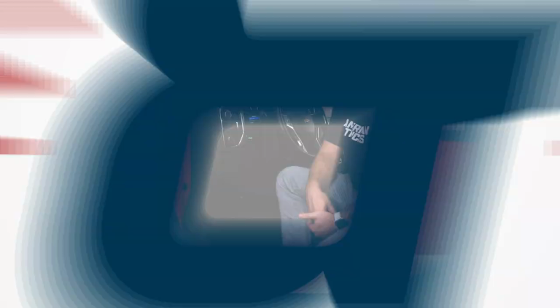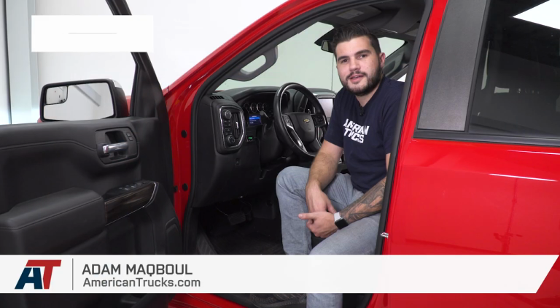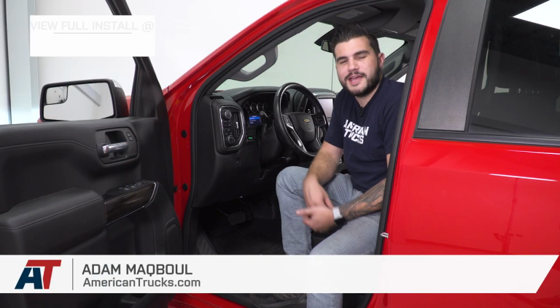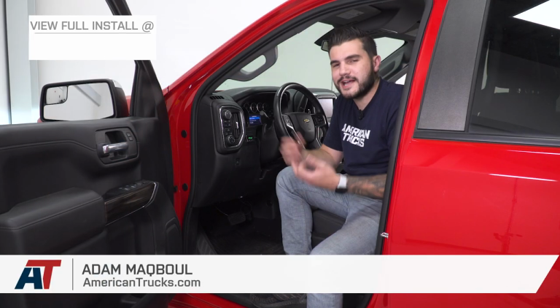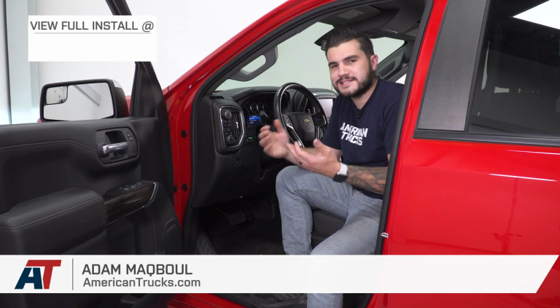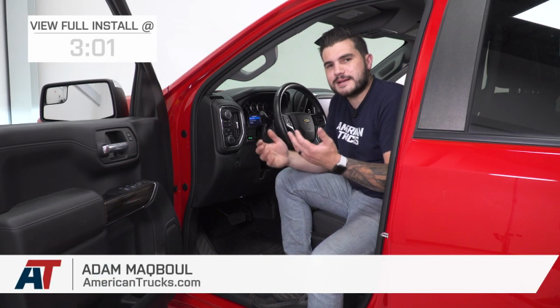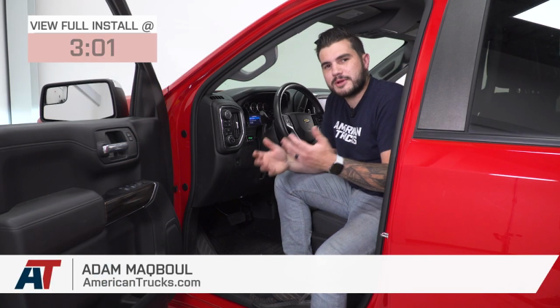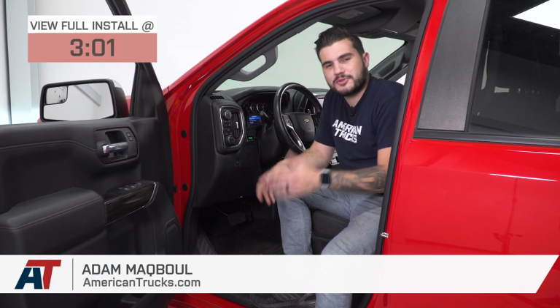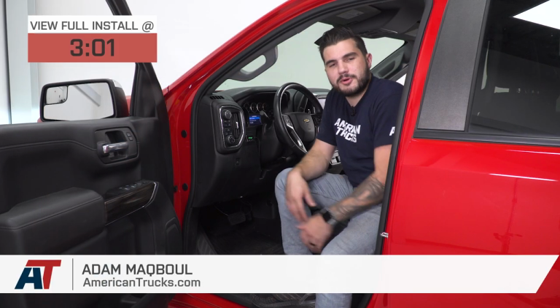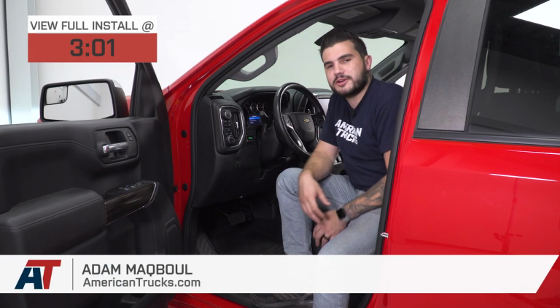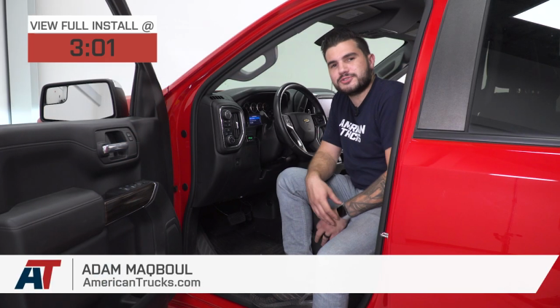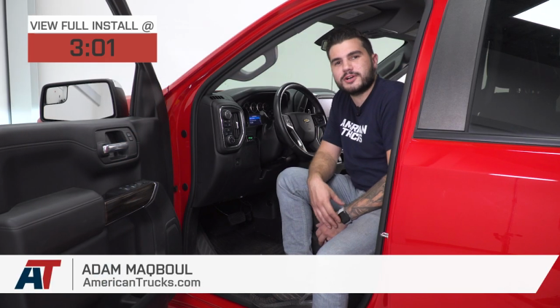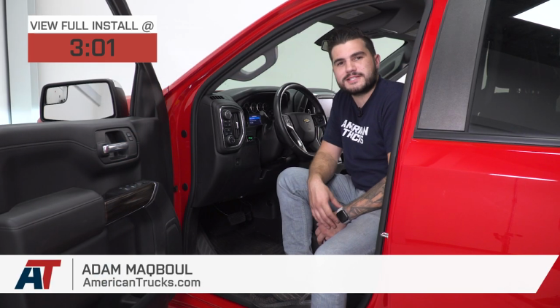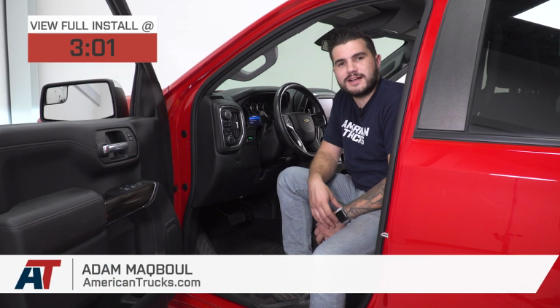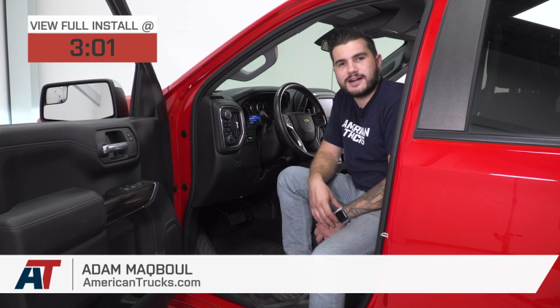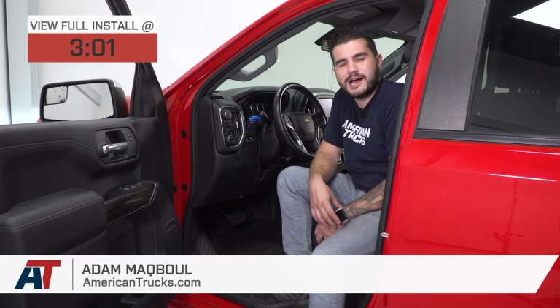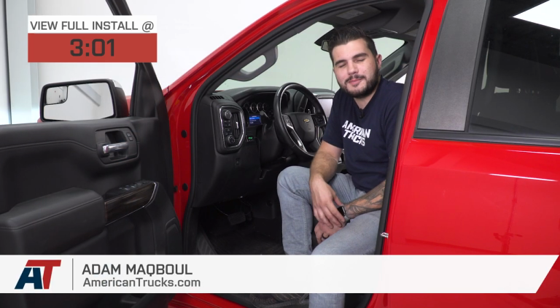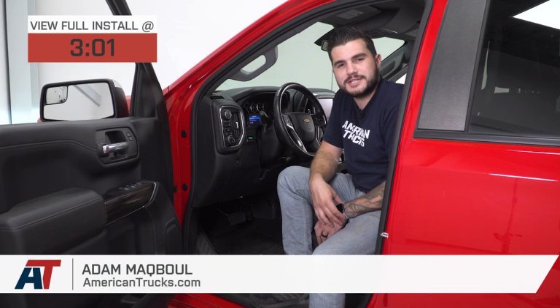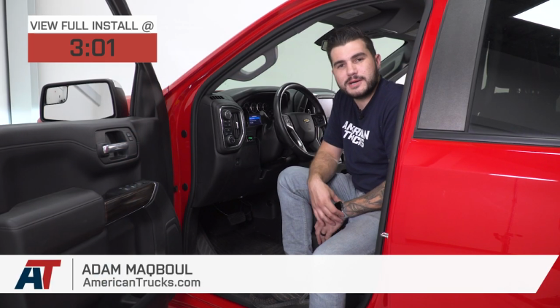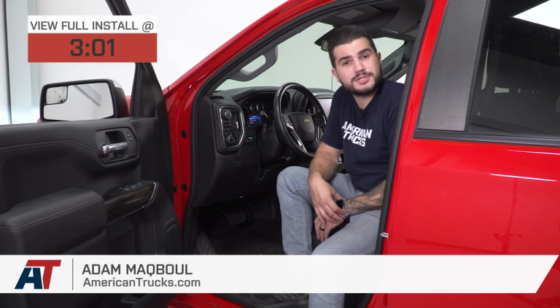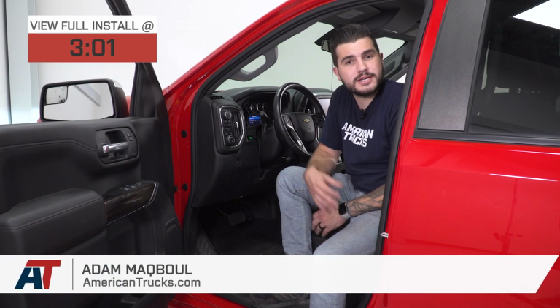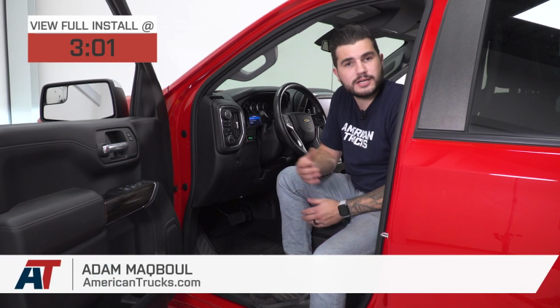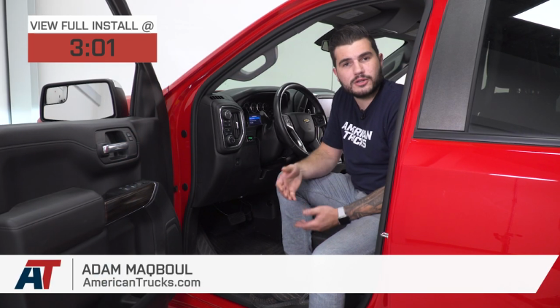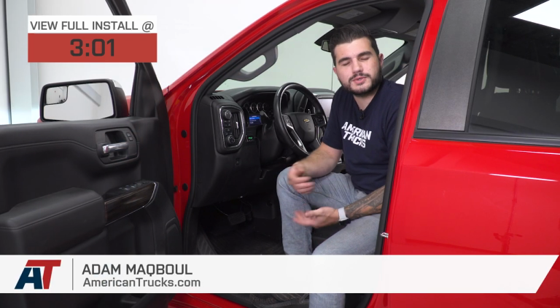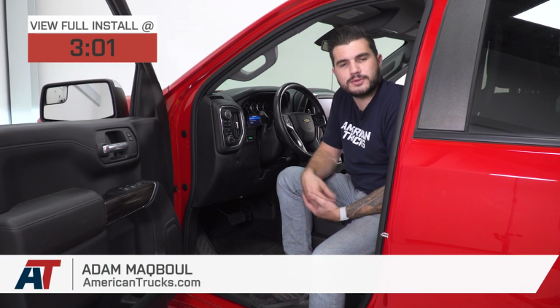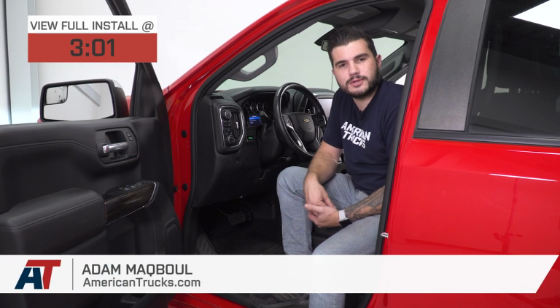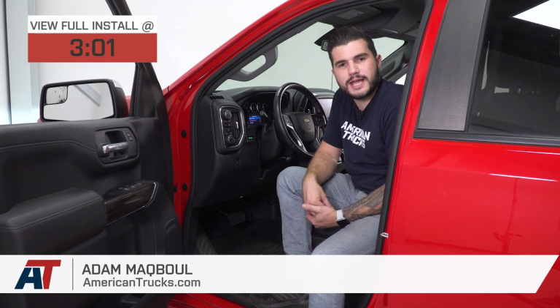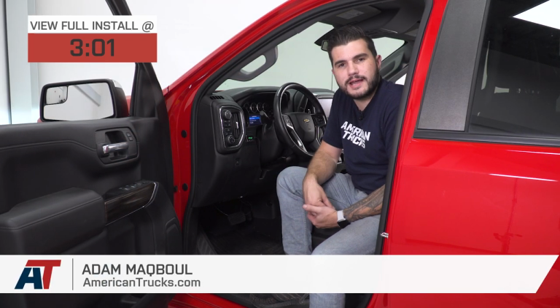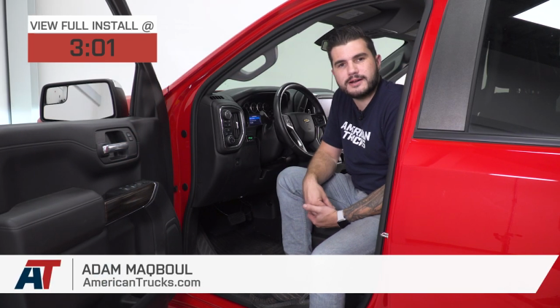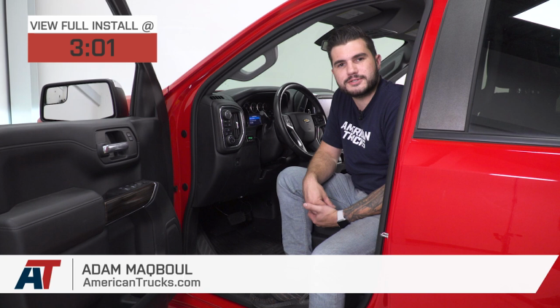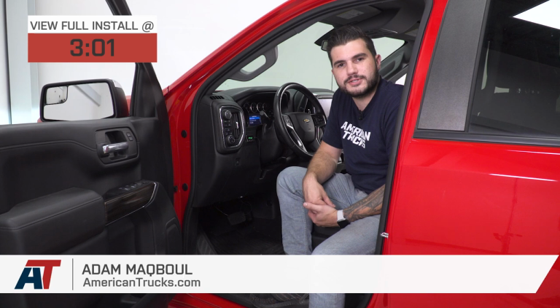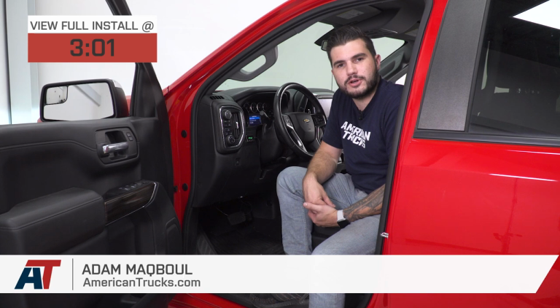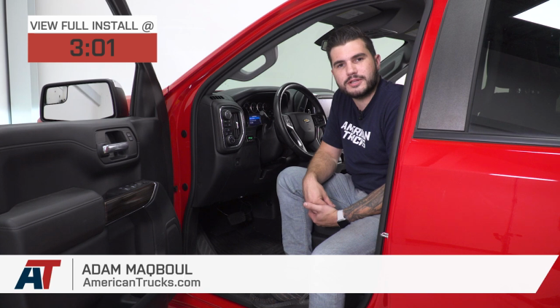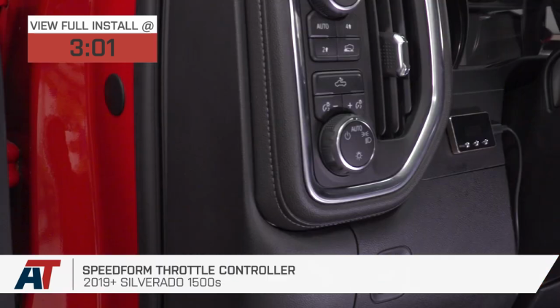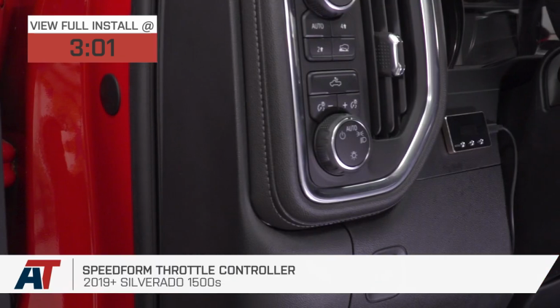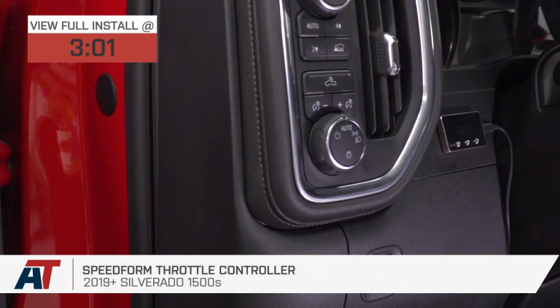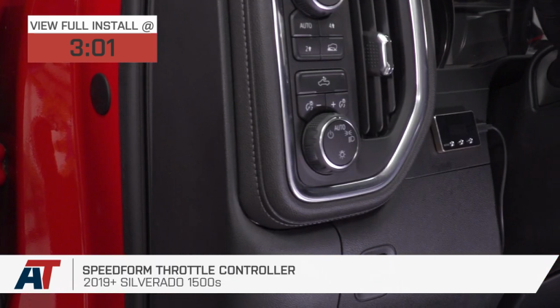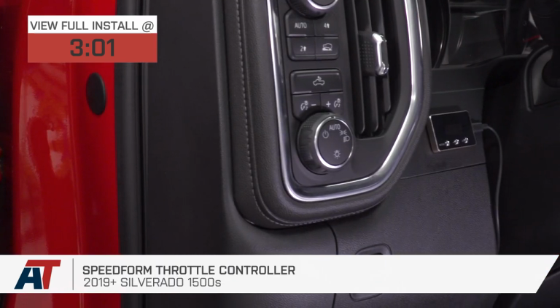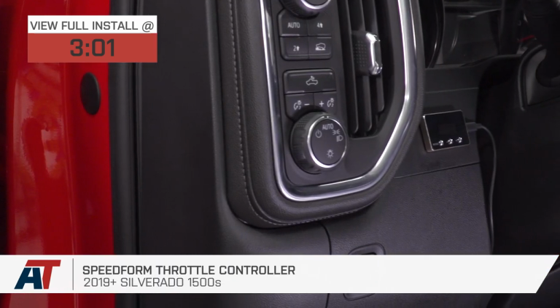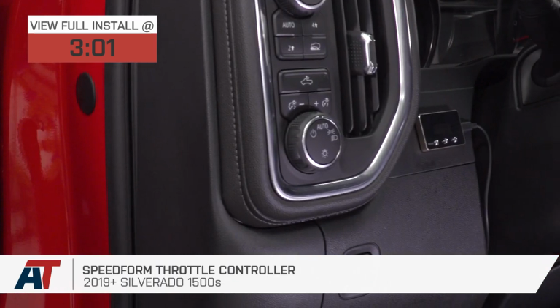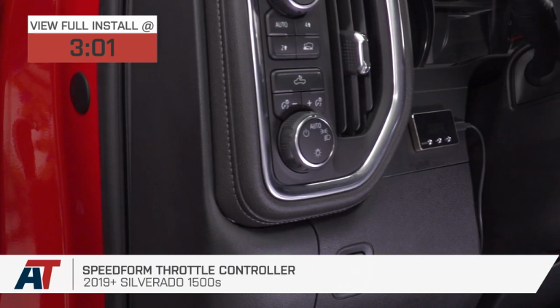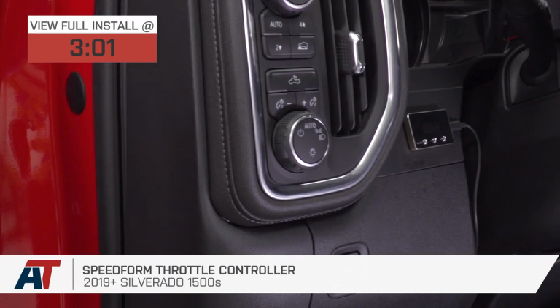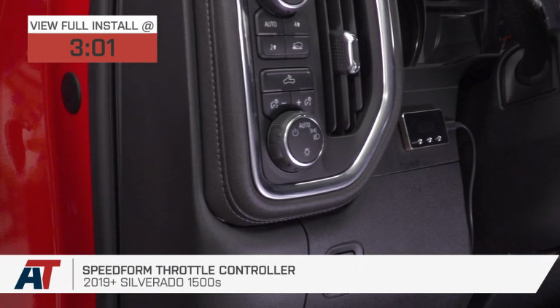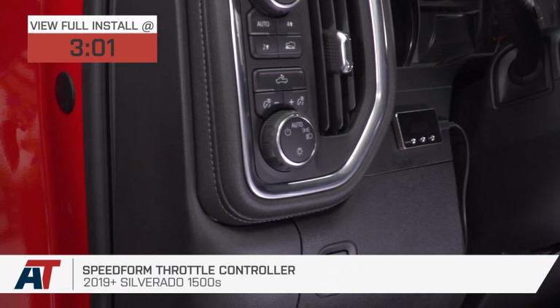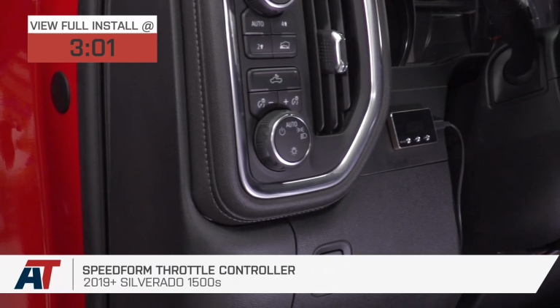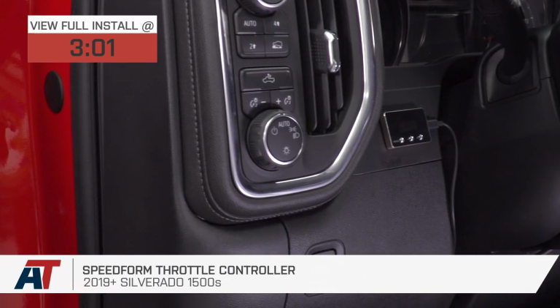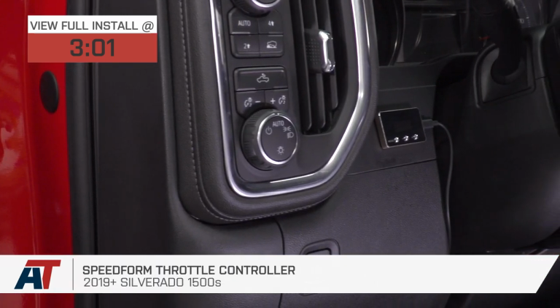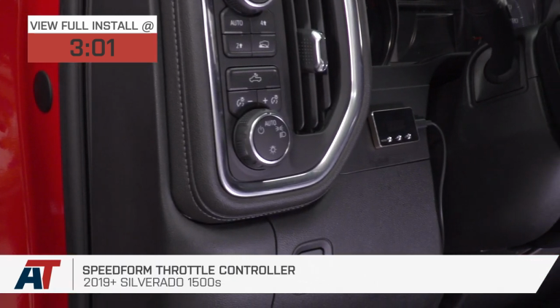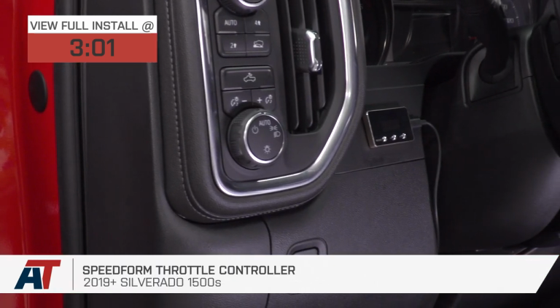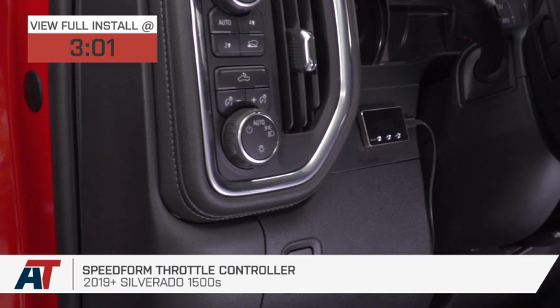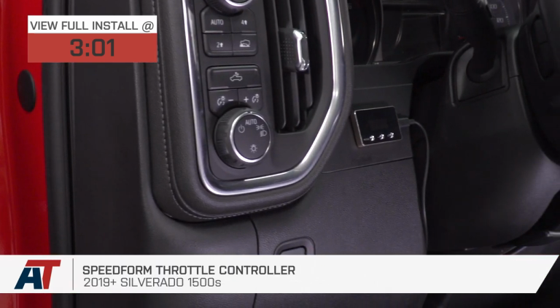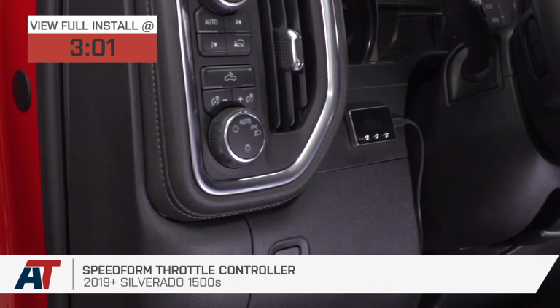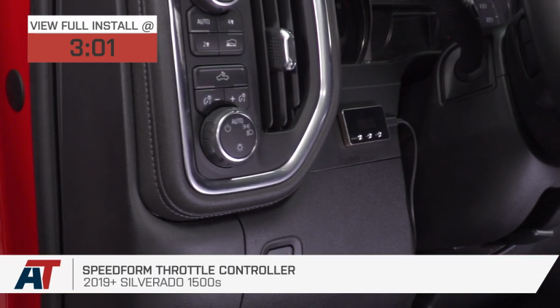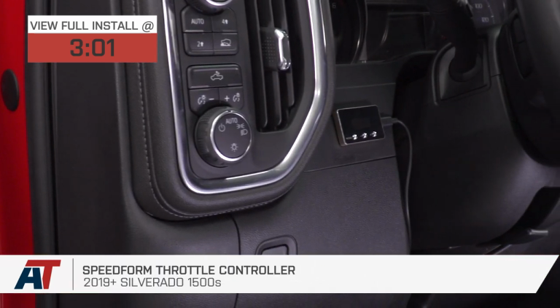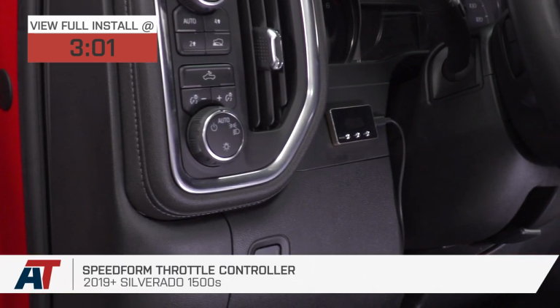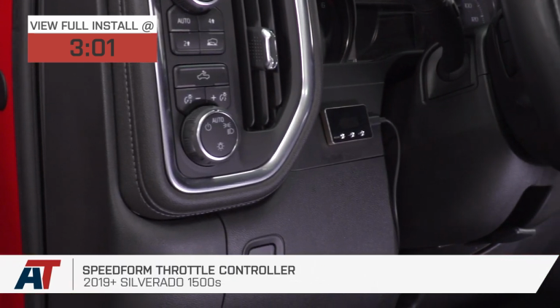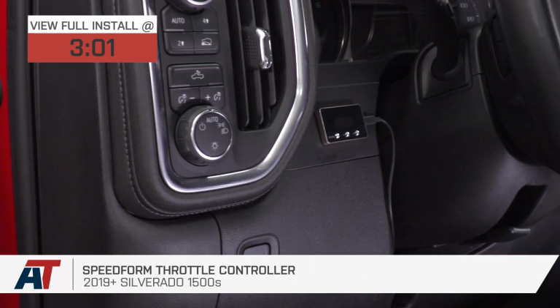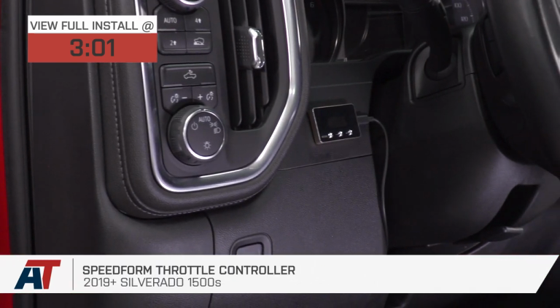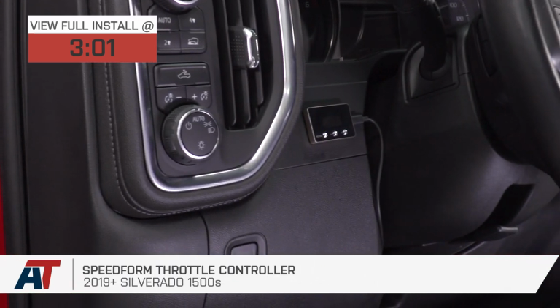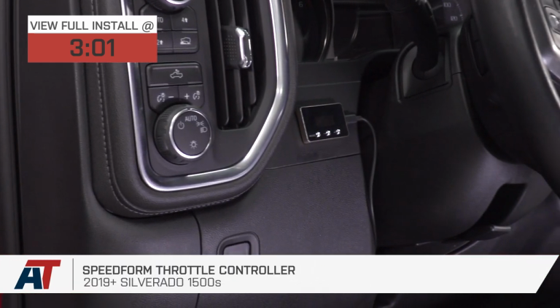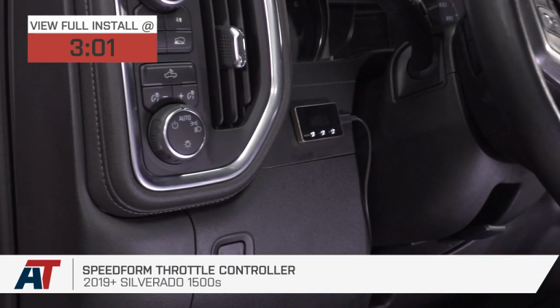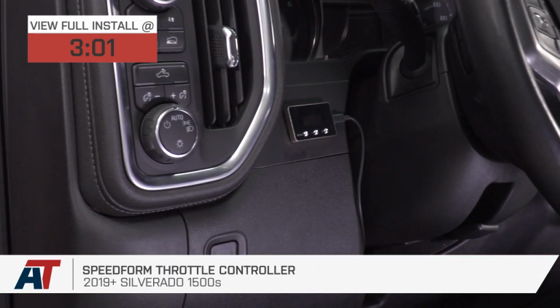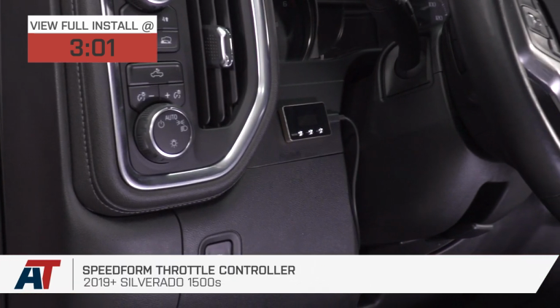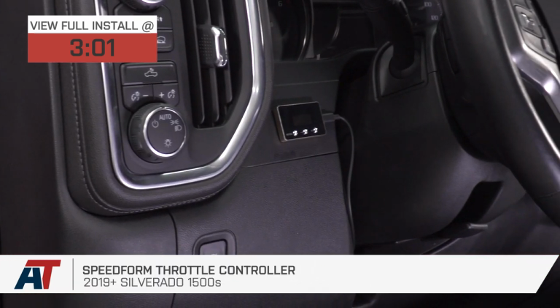Hey guys, Adam here with americantrucks.com, and today we're taking a closer look at and installing the SpeedForm throttle controller for your 2019 and newer Silverado 1500.